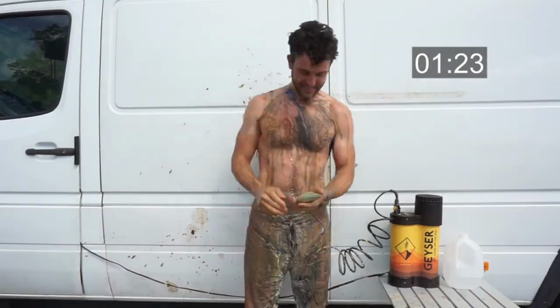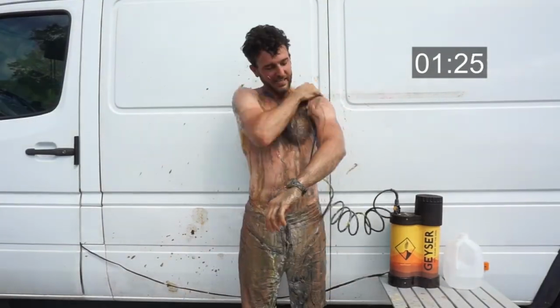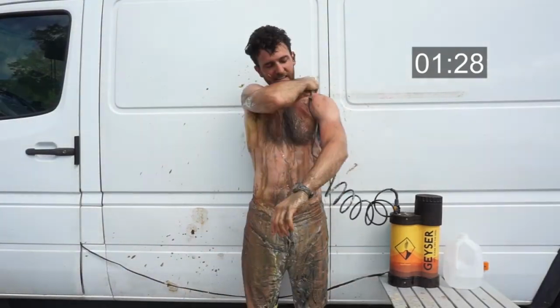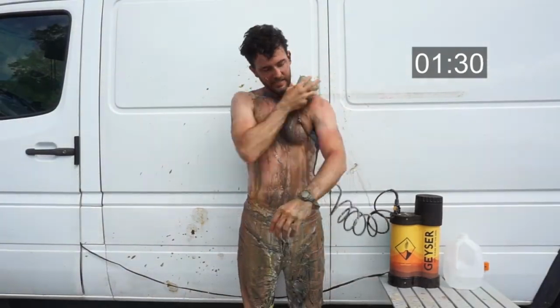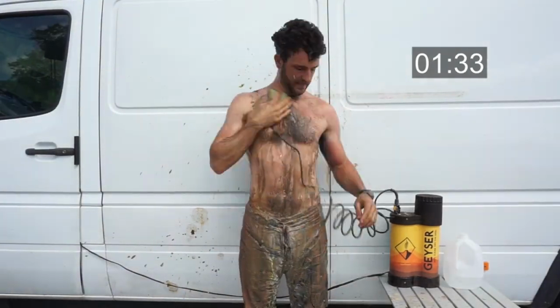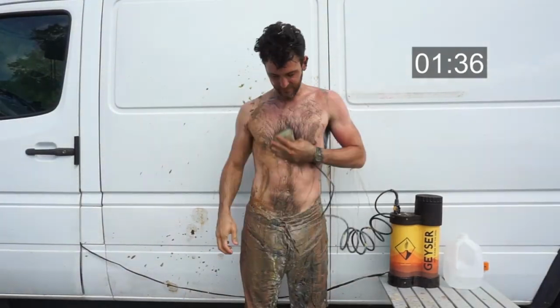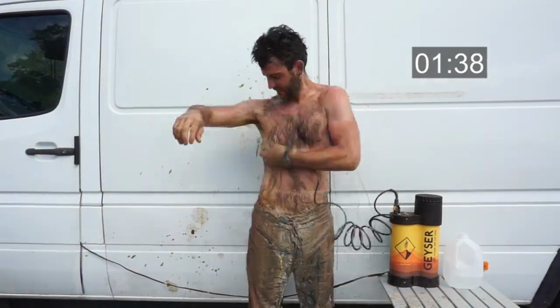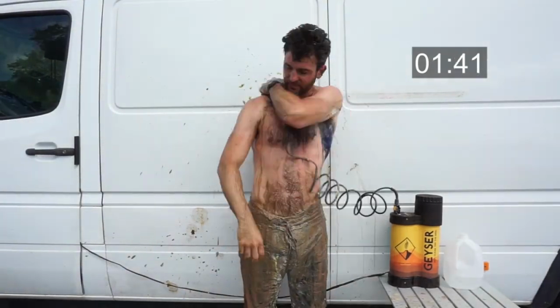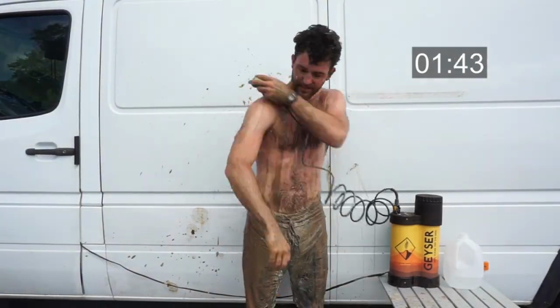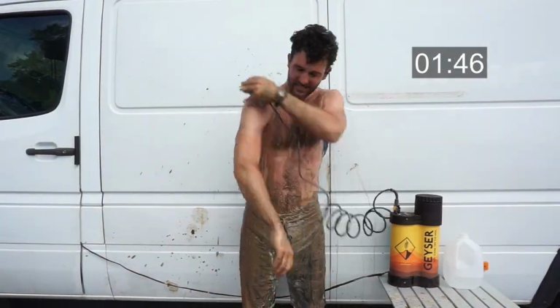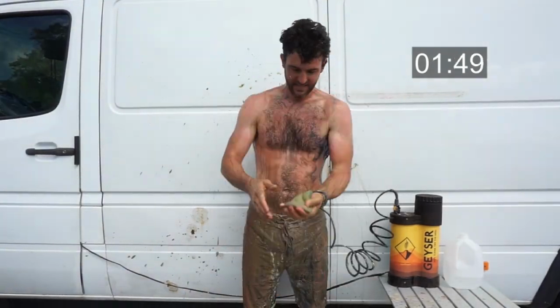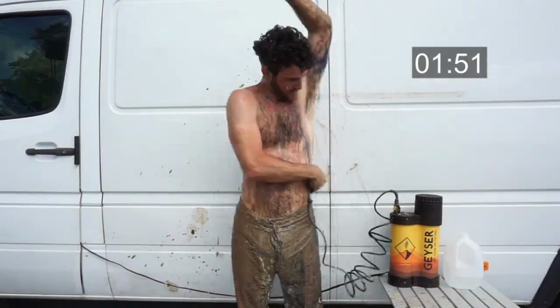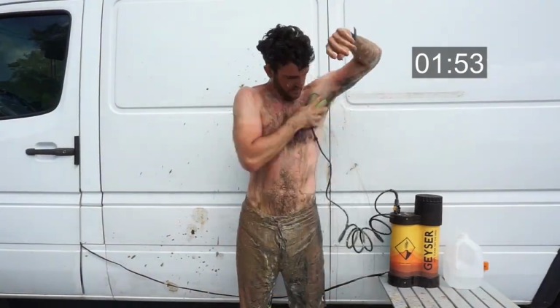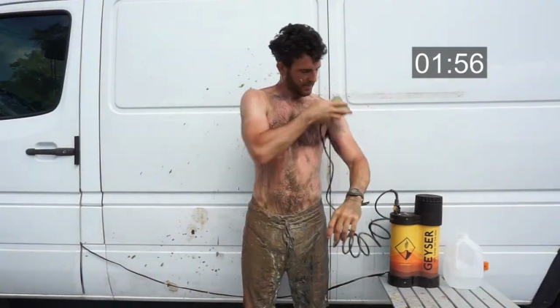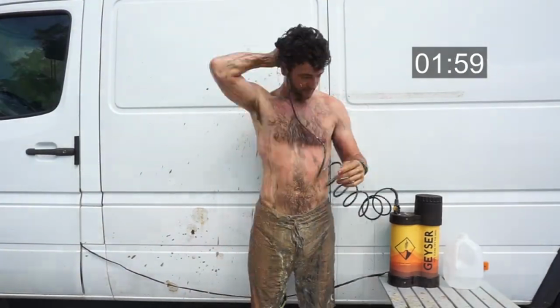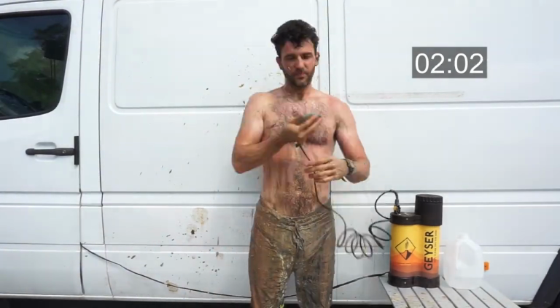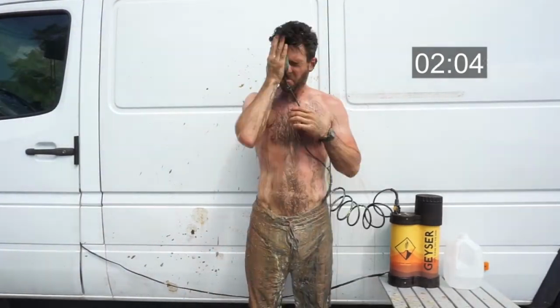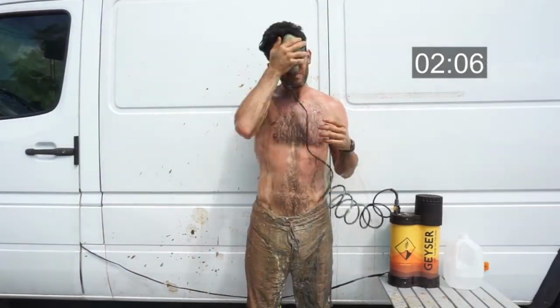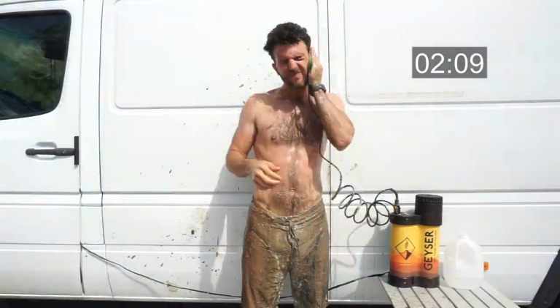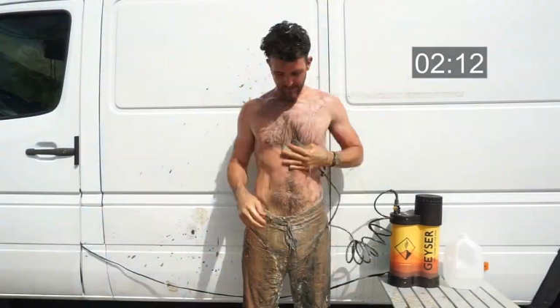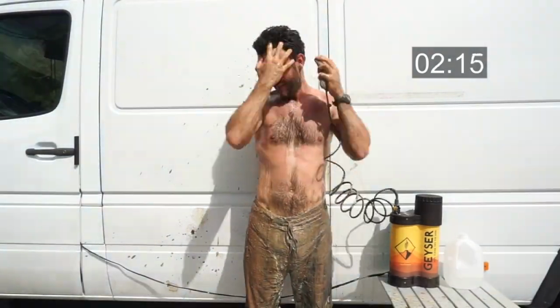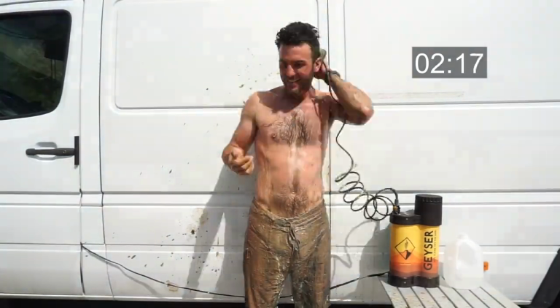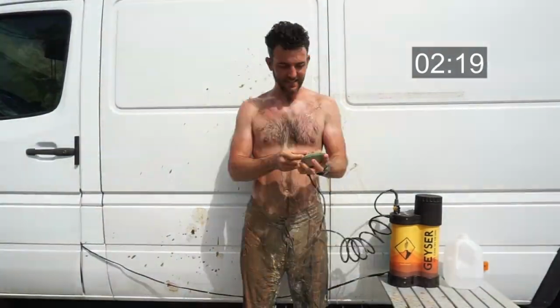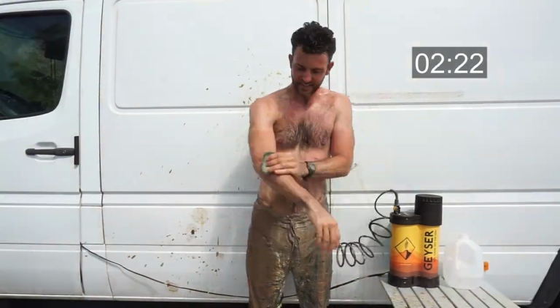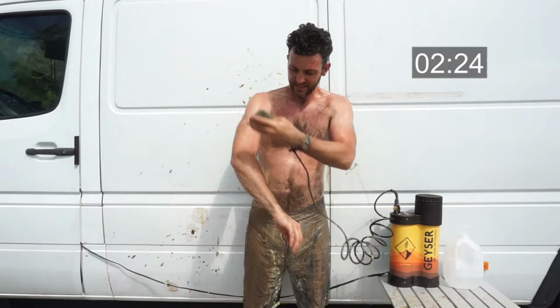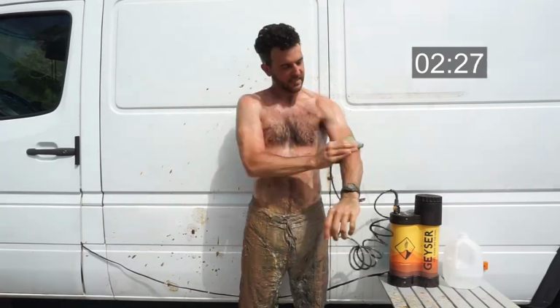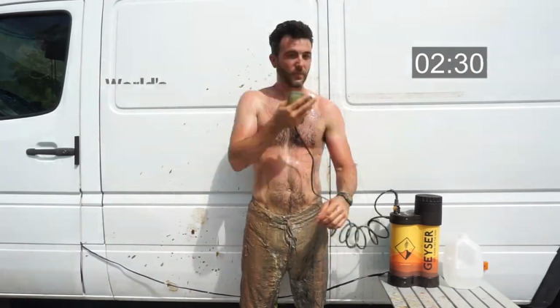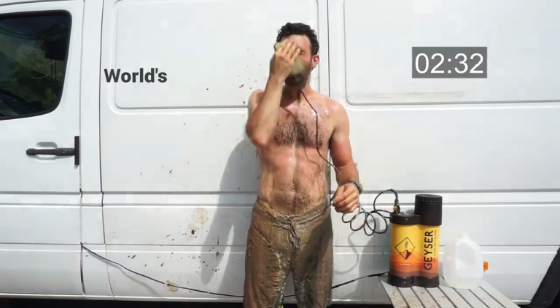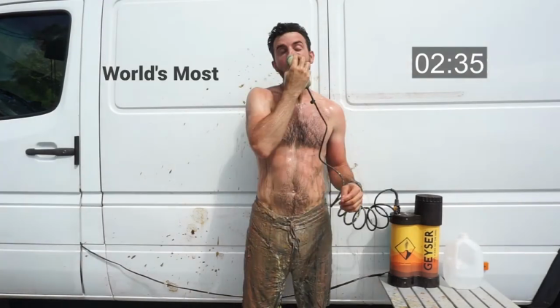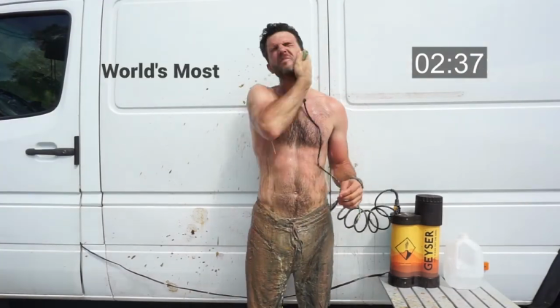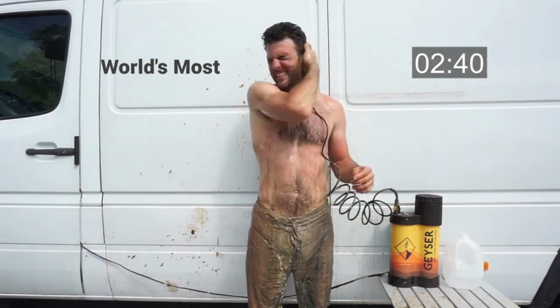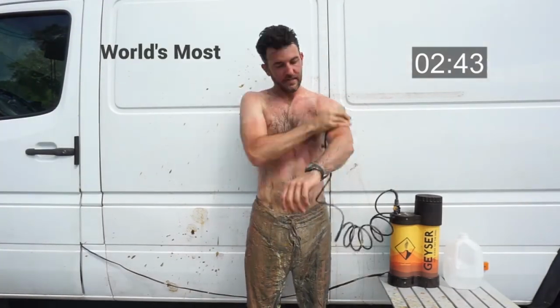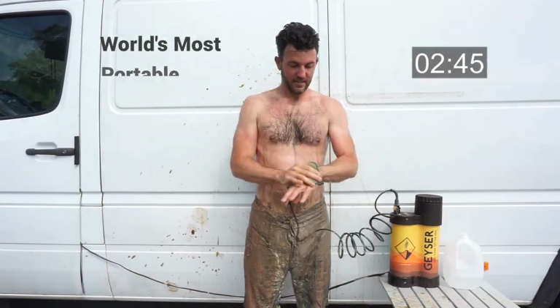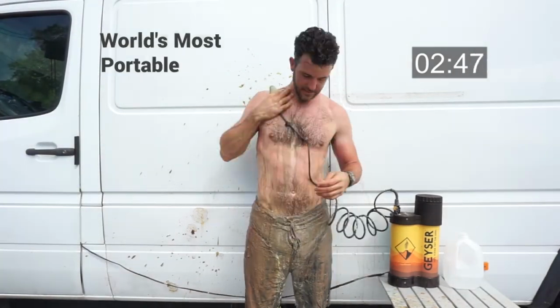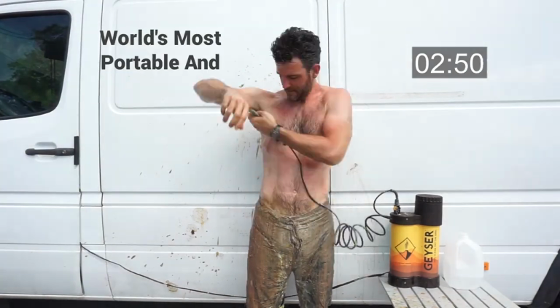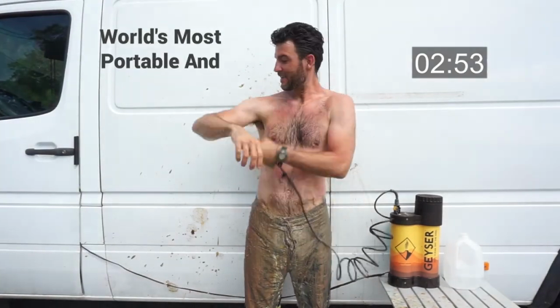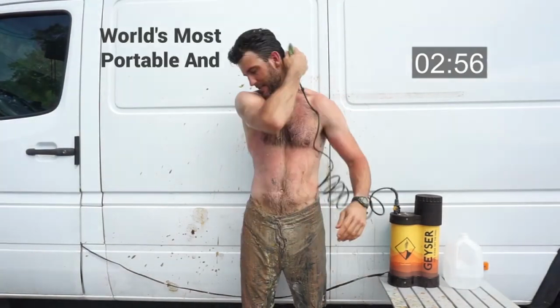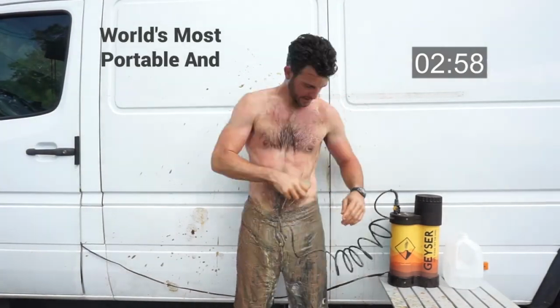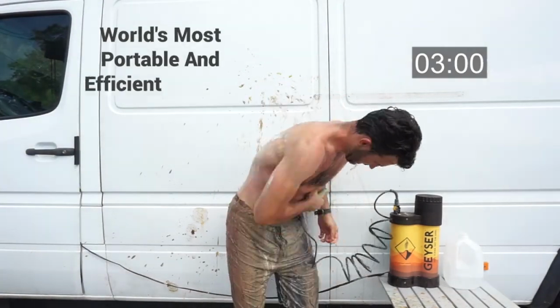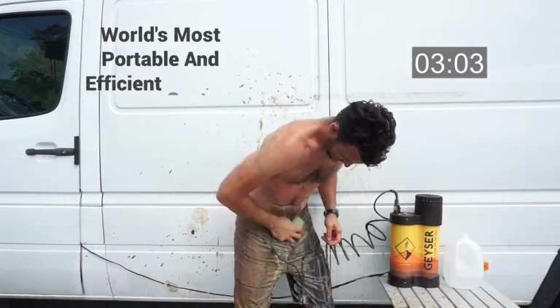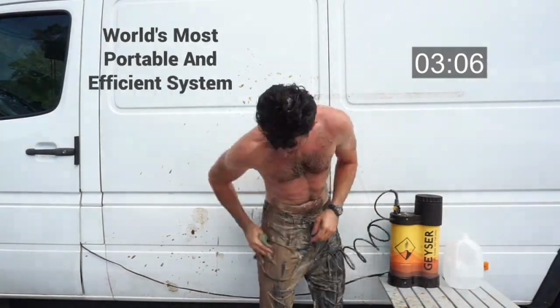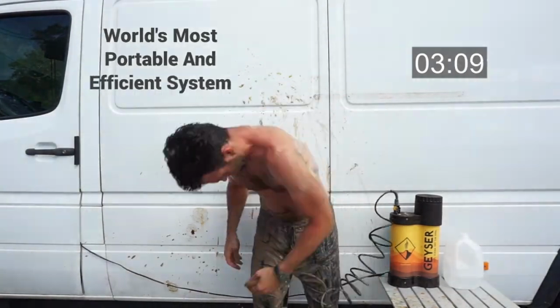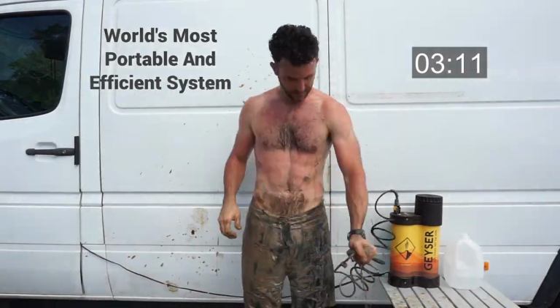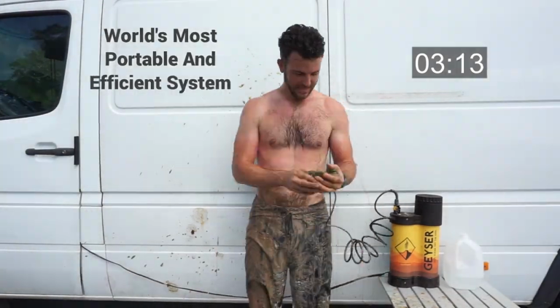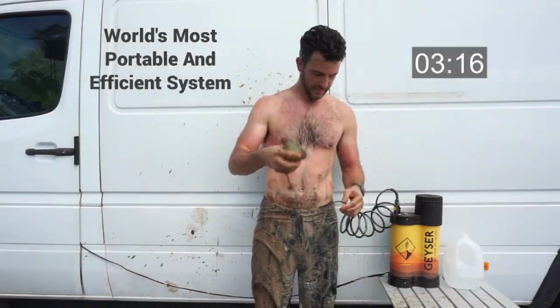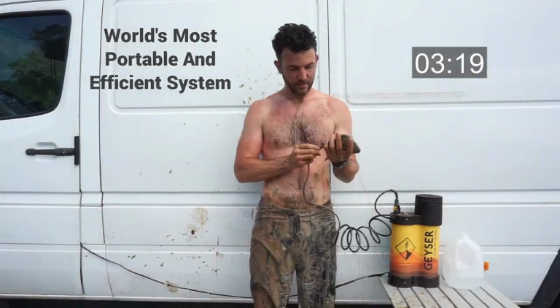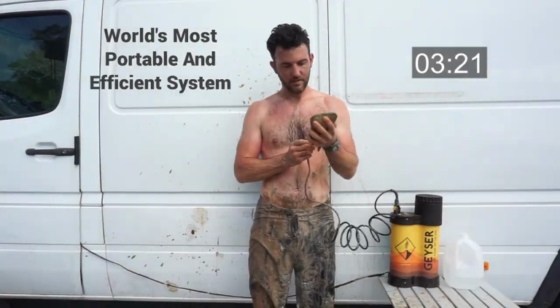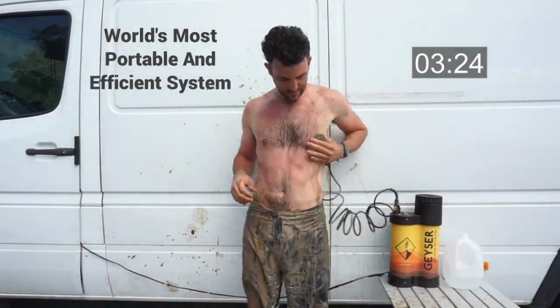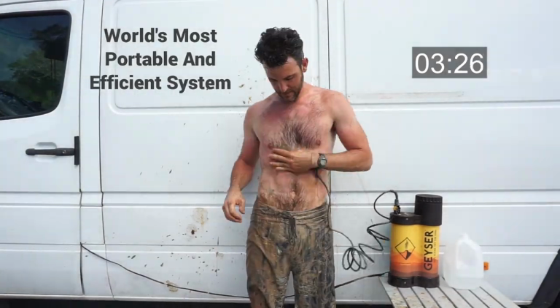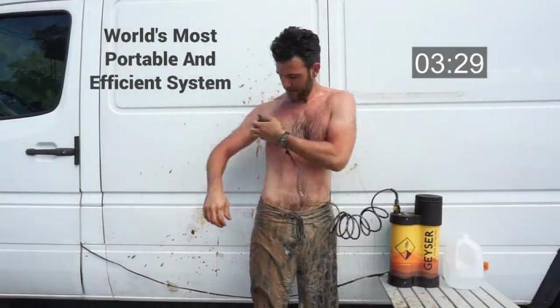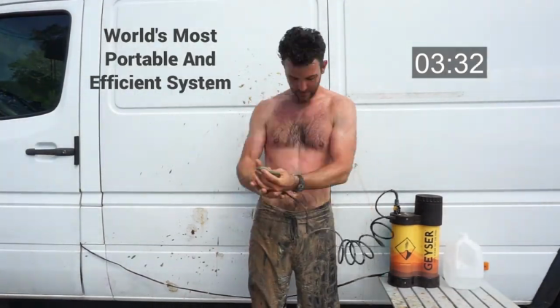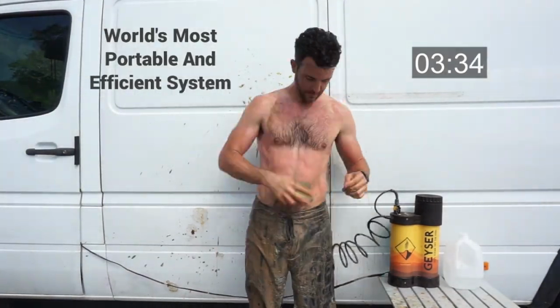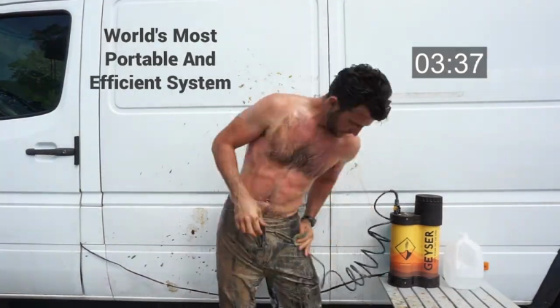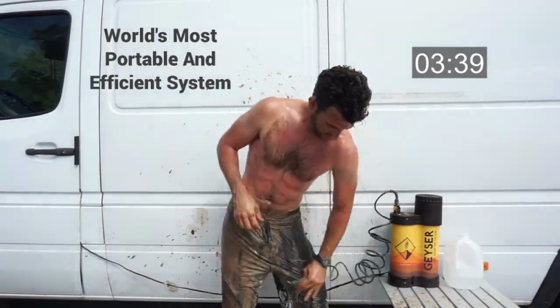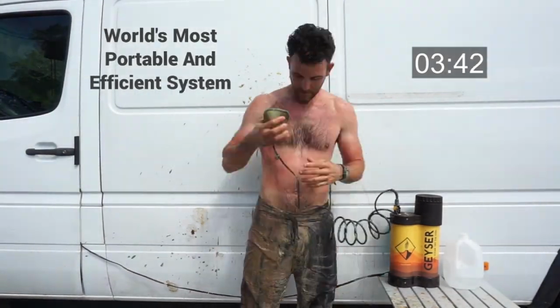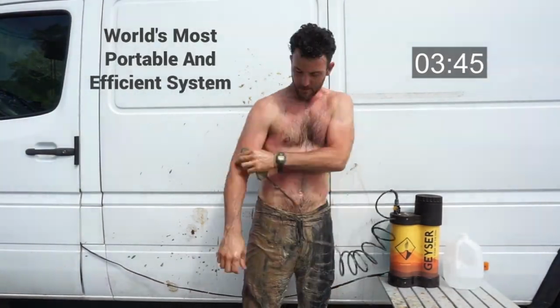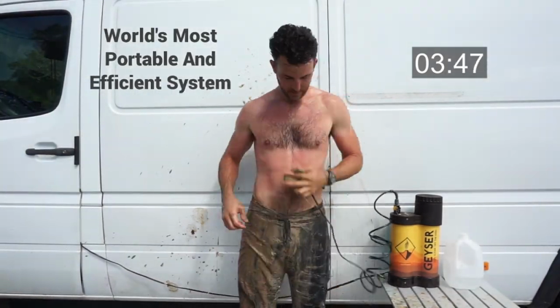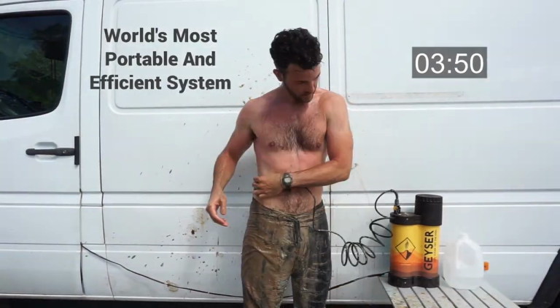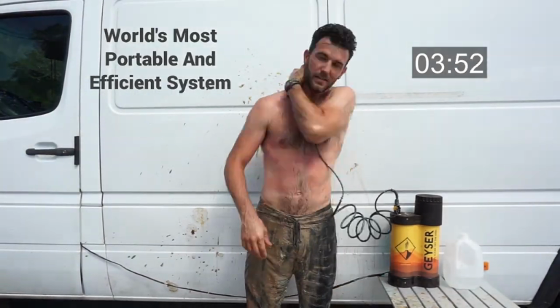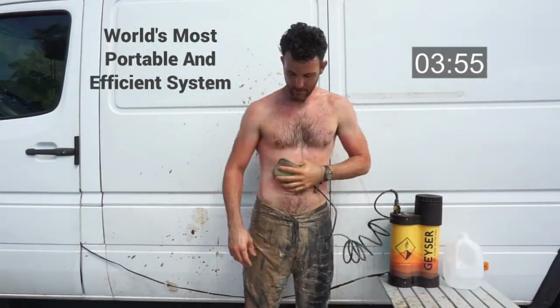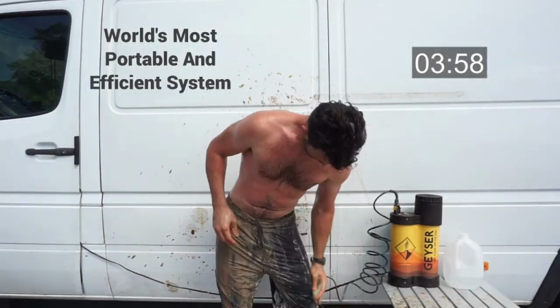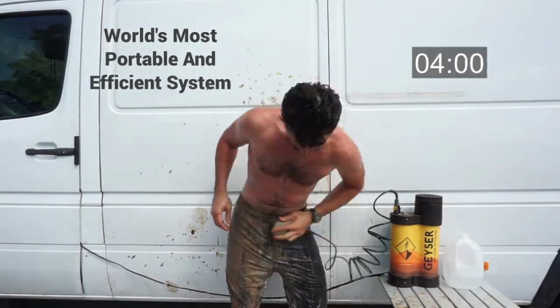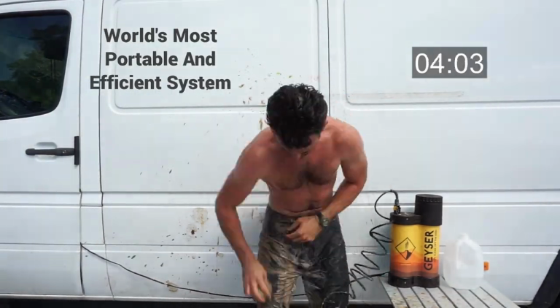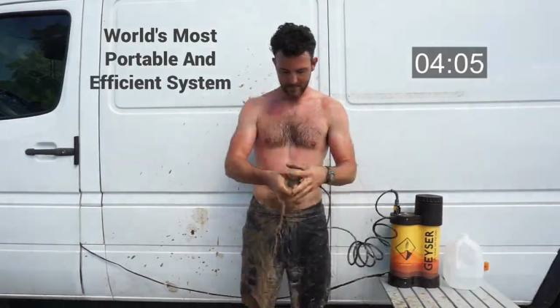It's not a shower — it's better. It's the world's most portable and efficient system to wash yourself and your gear.